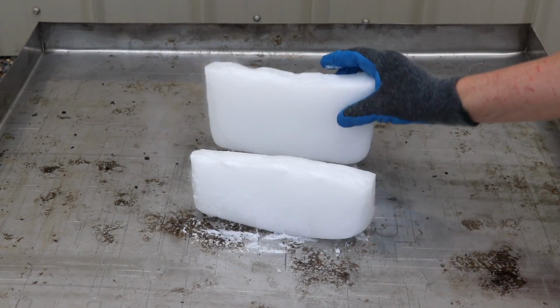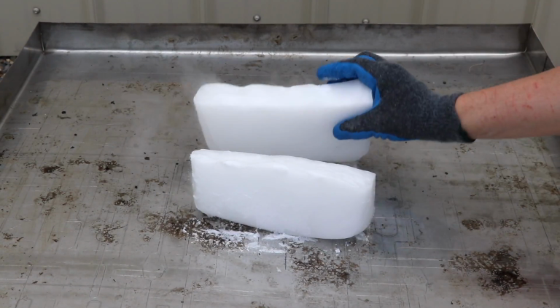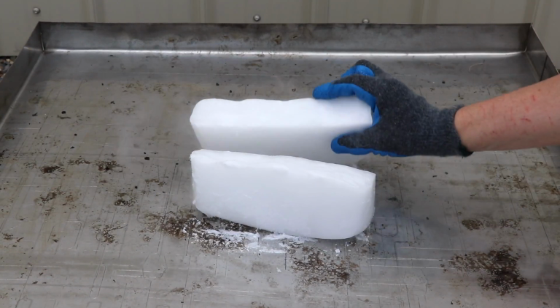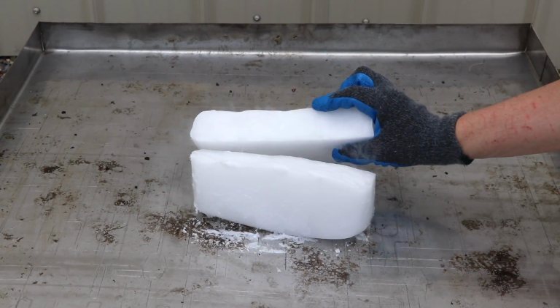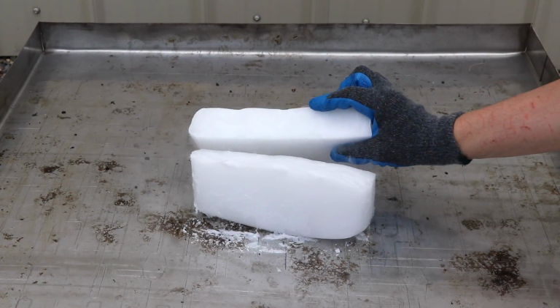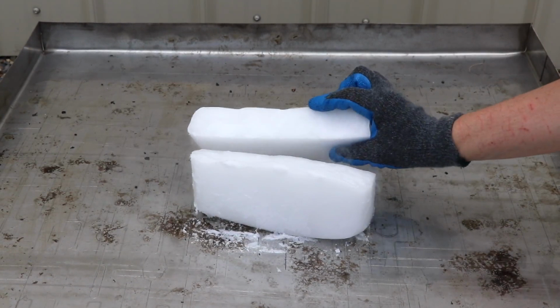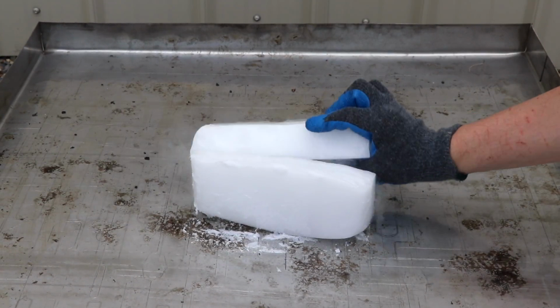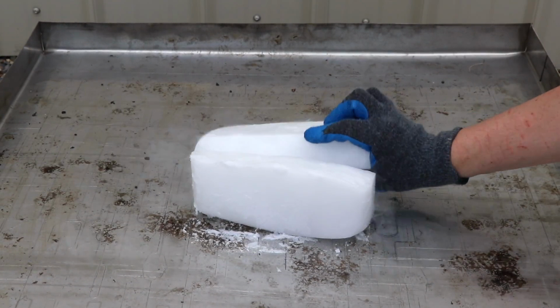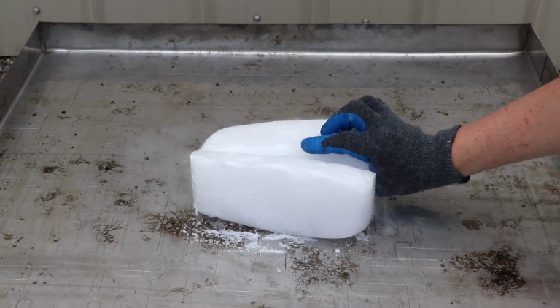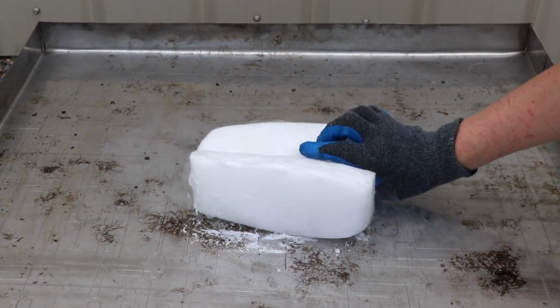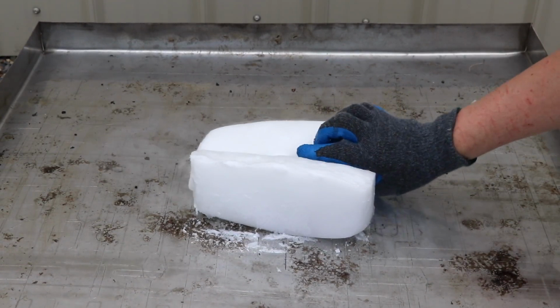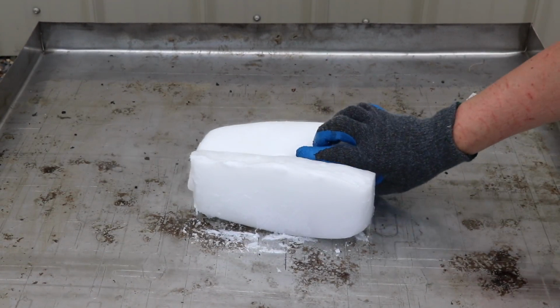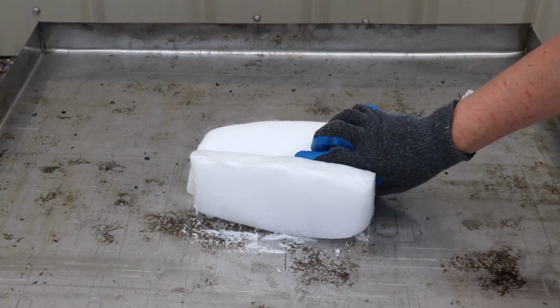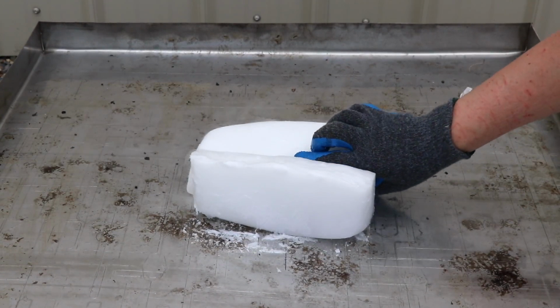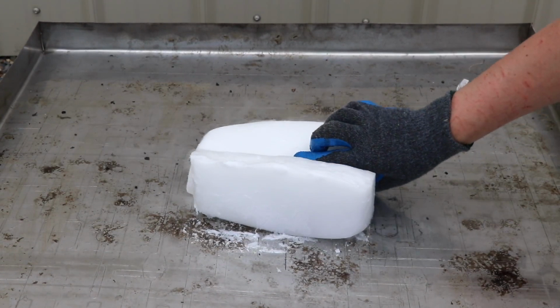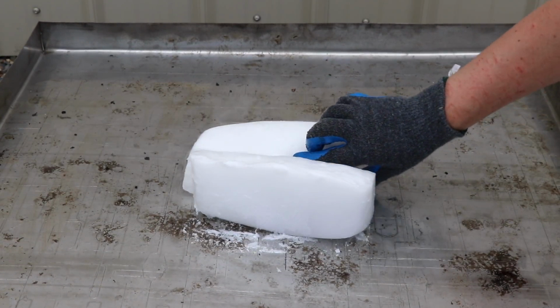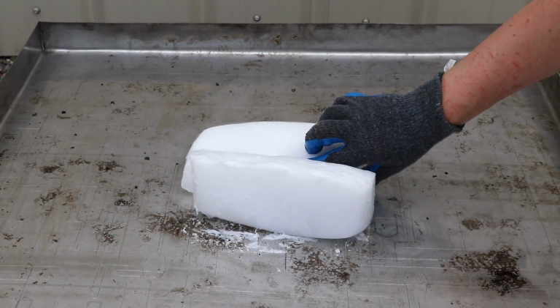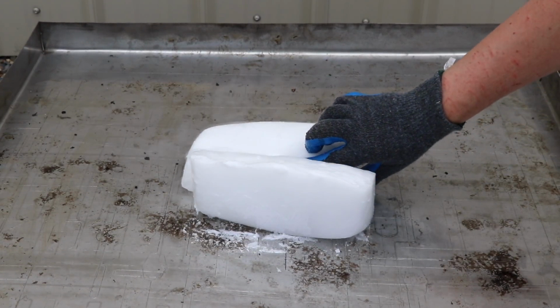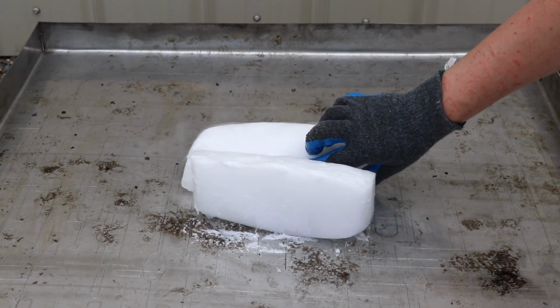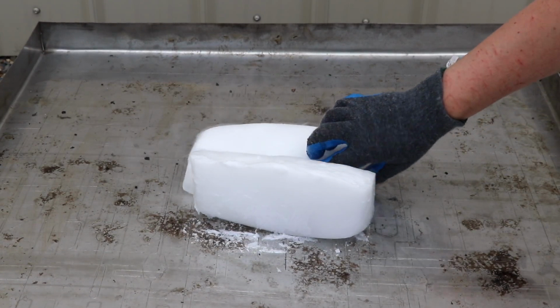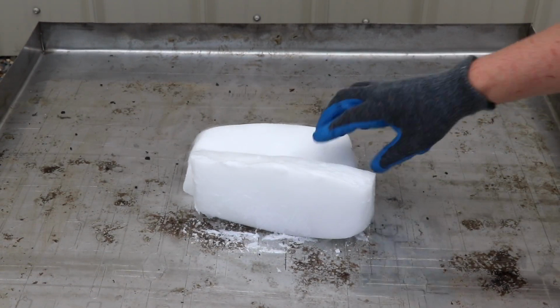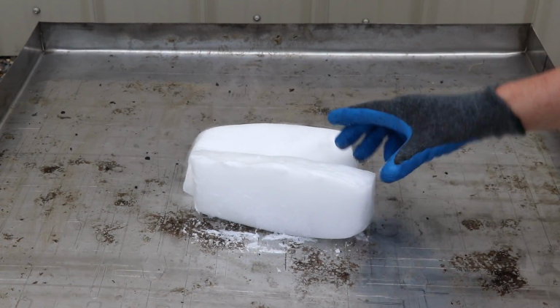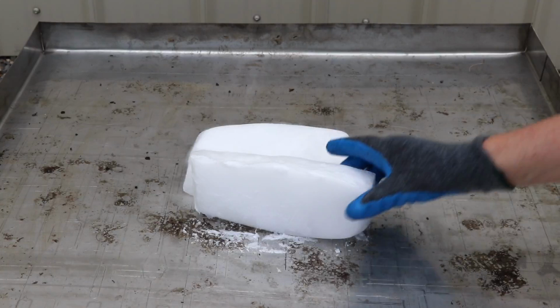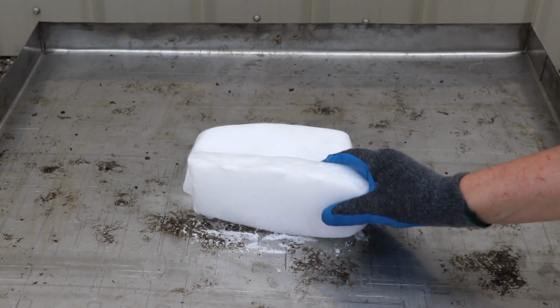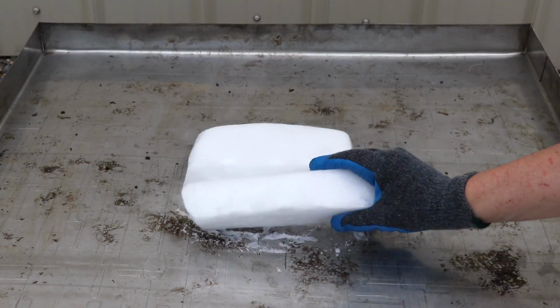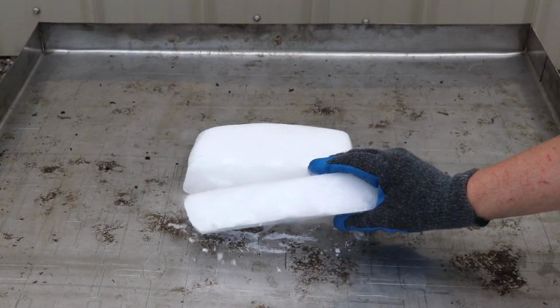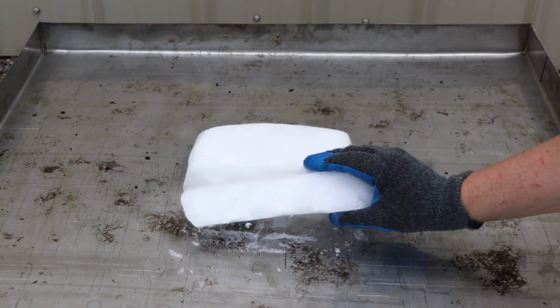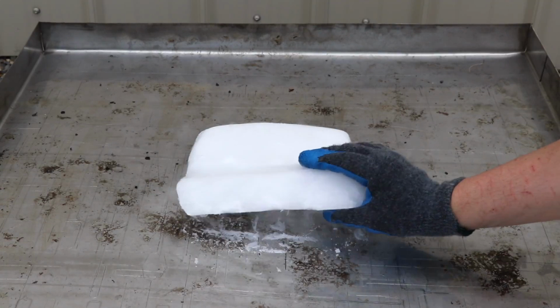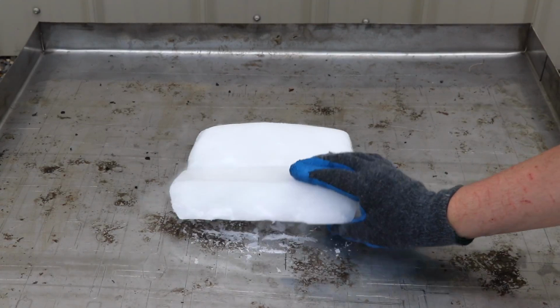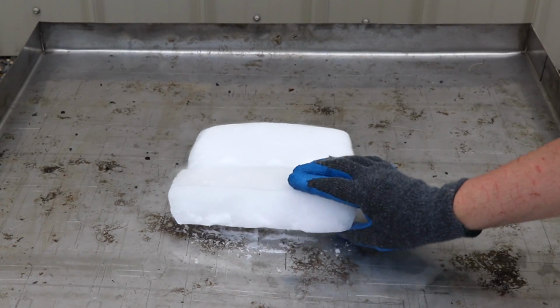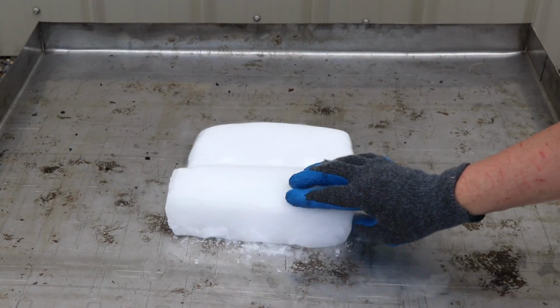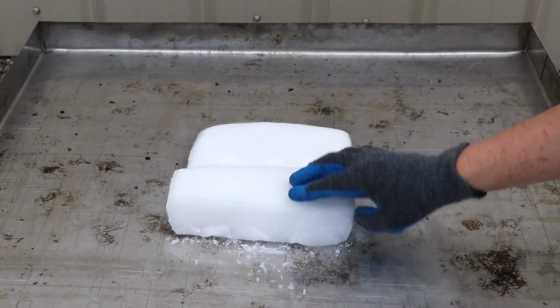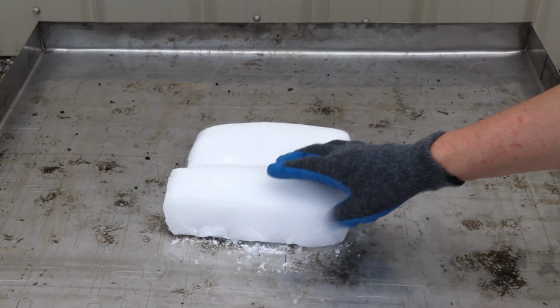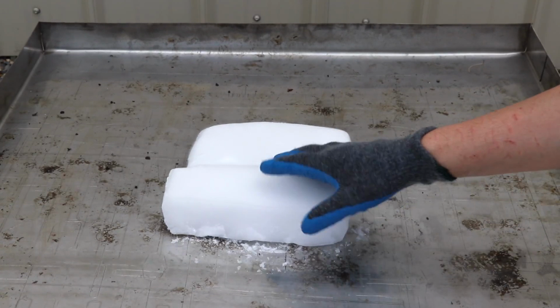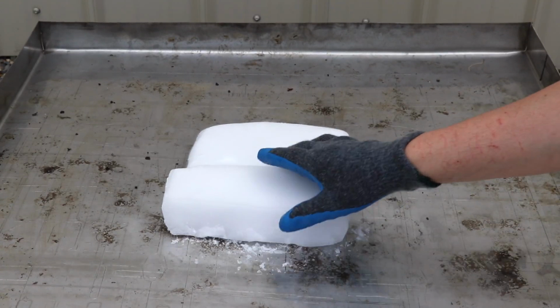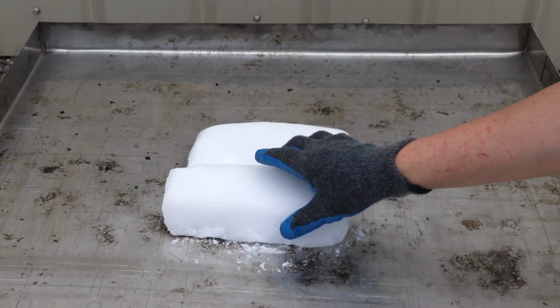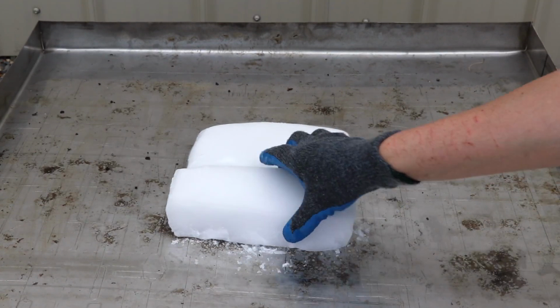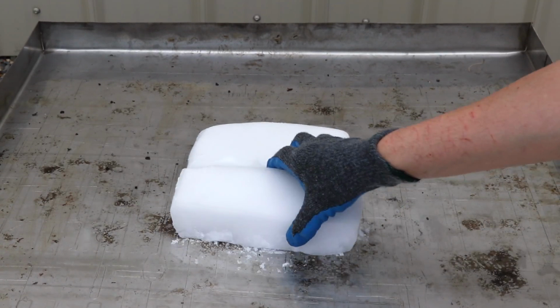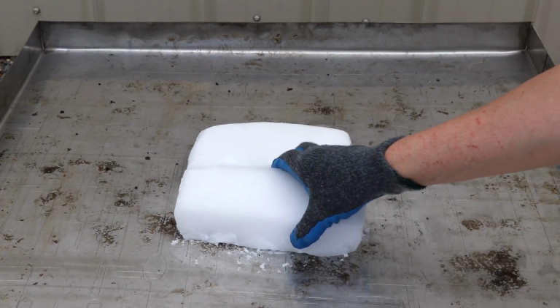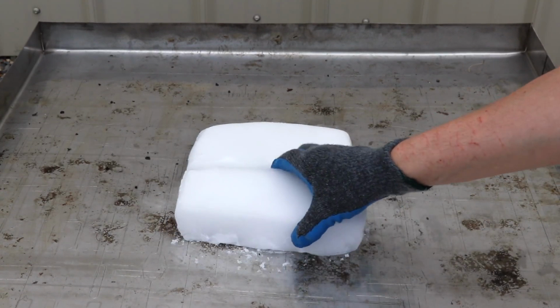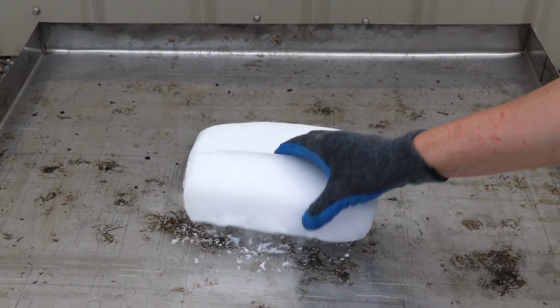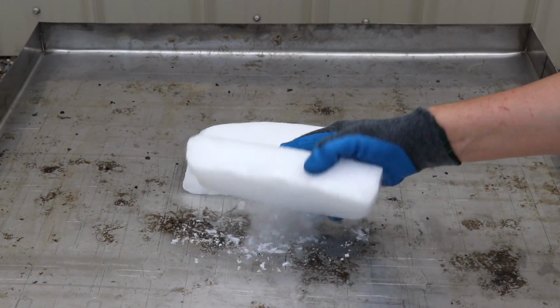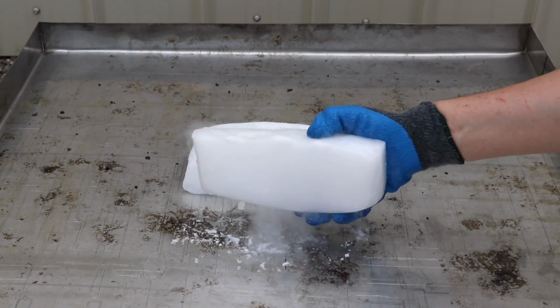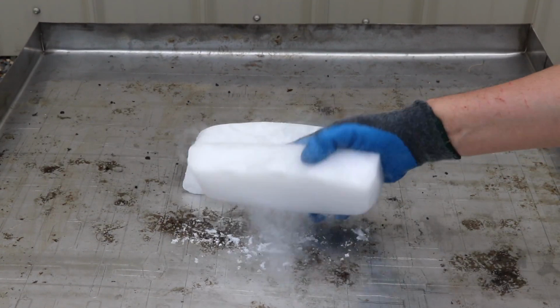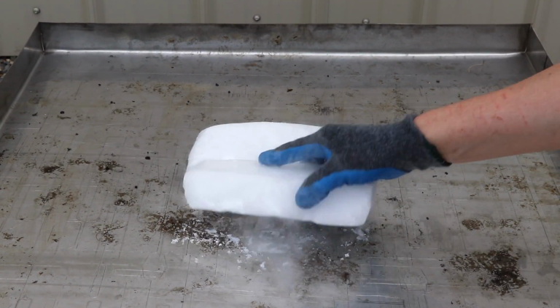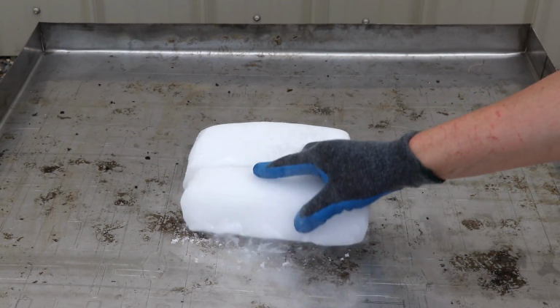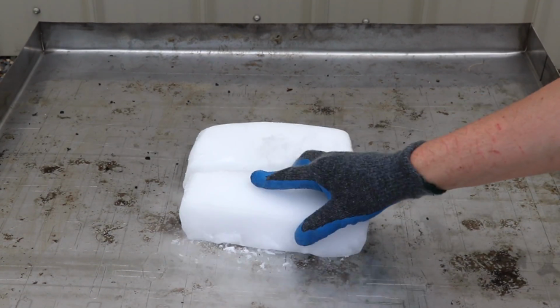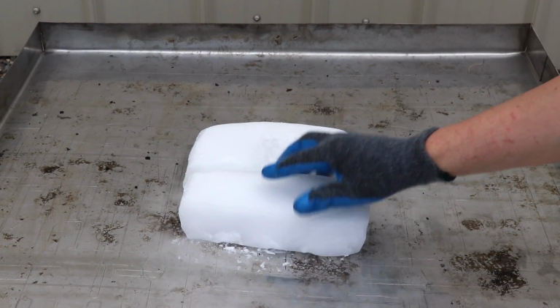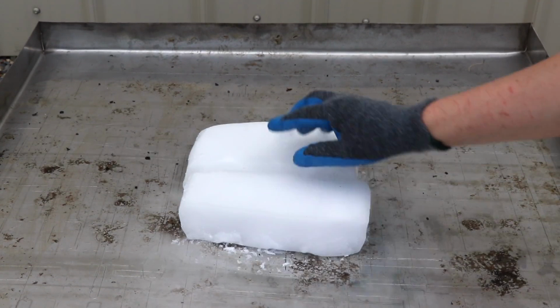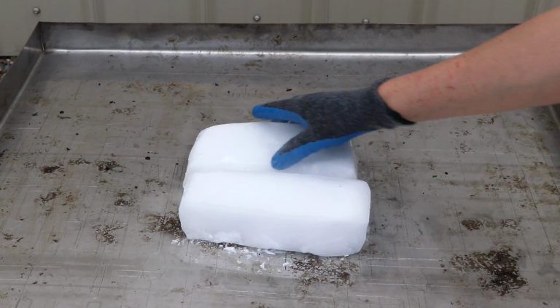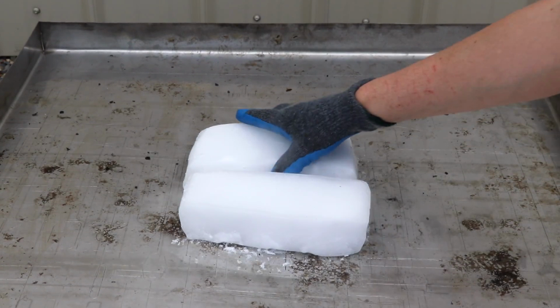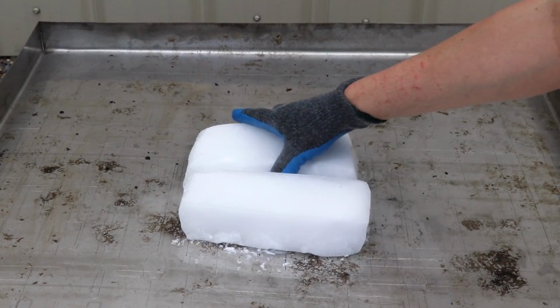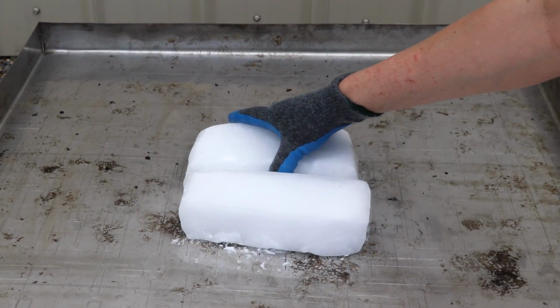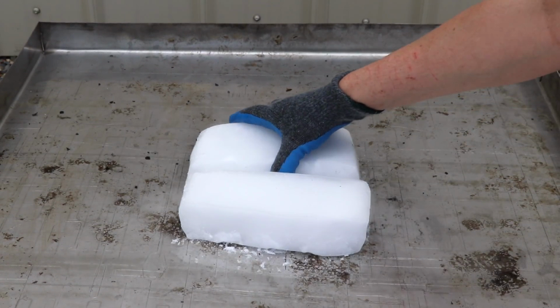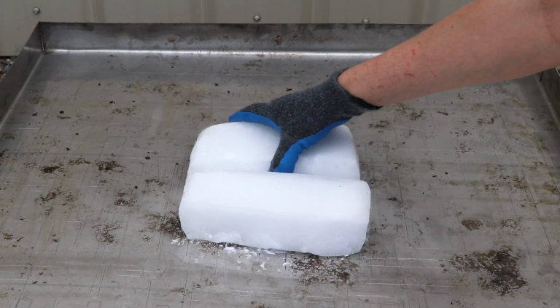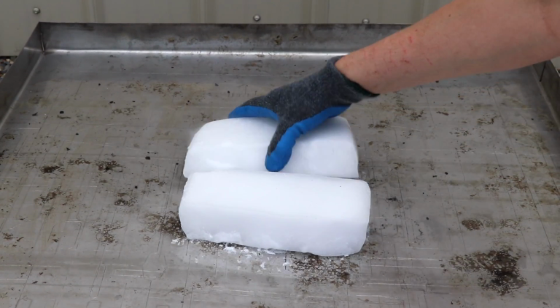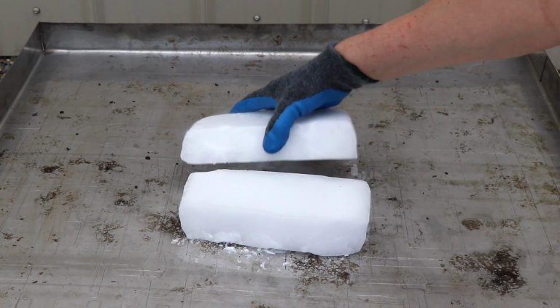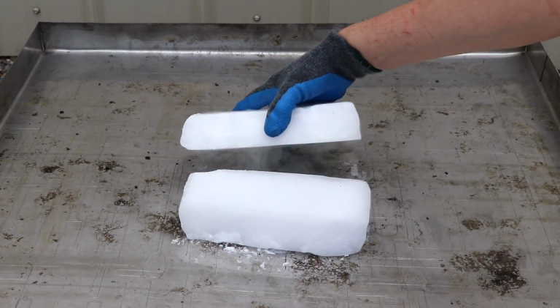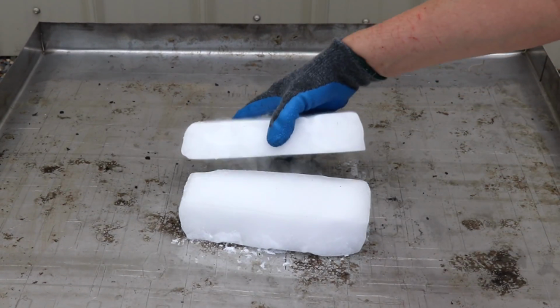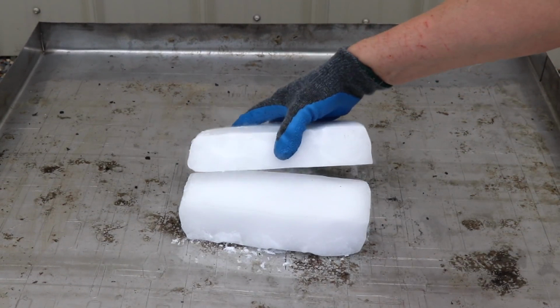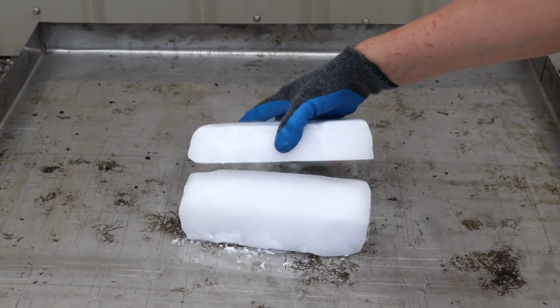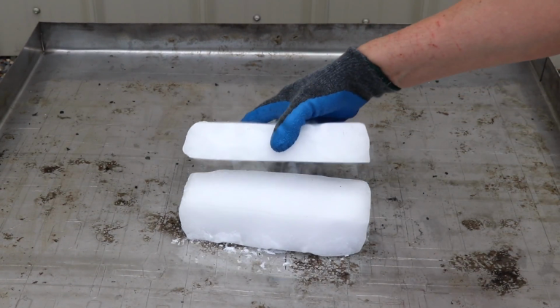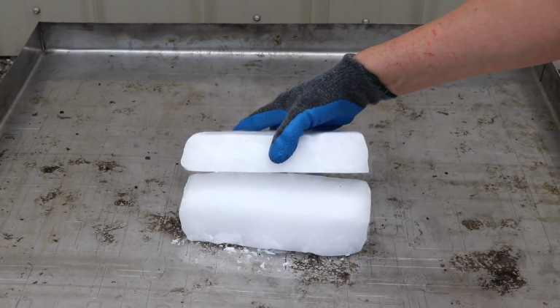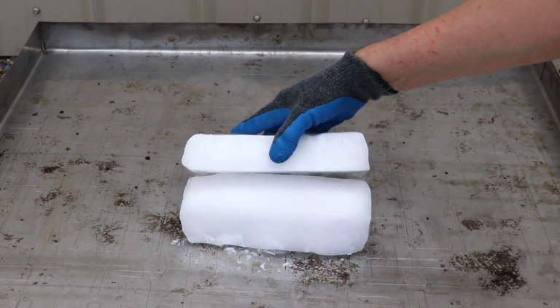Two pieces and they didn't even melt. That's pretty crazy.